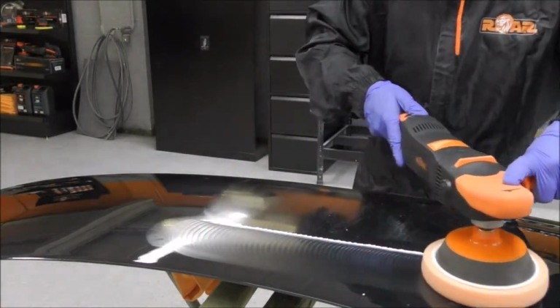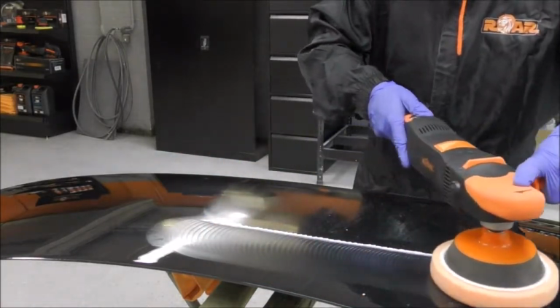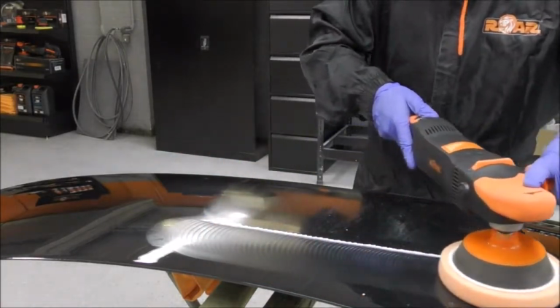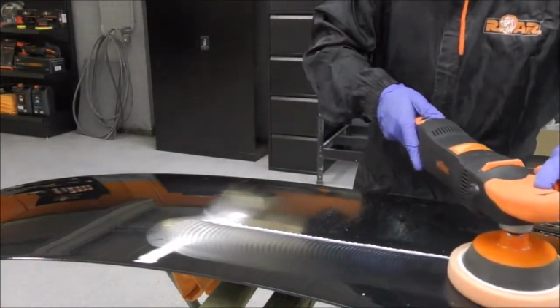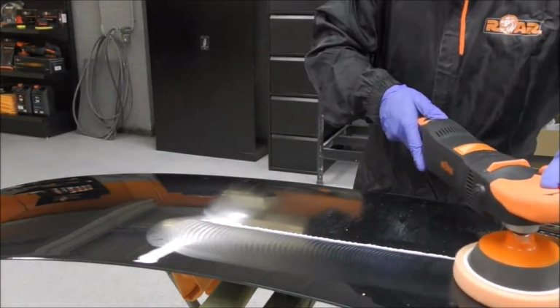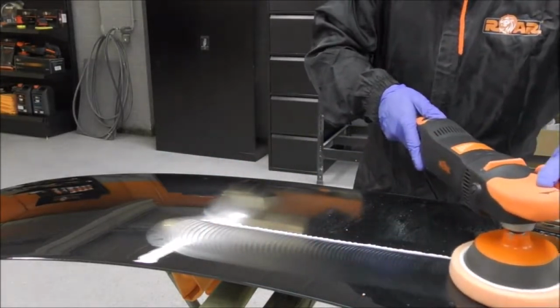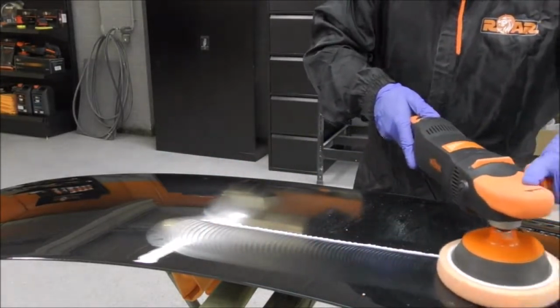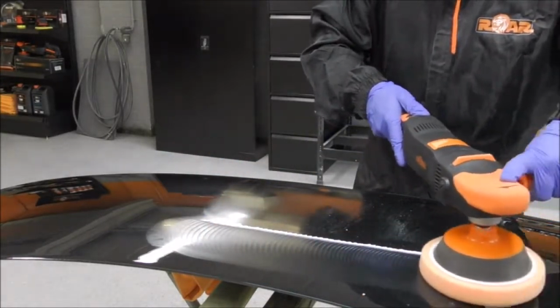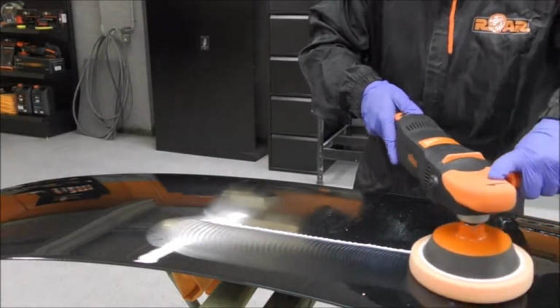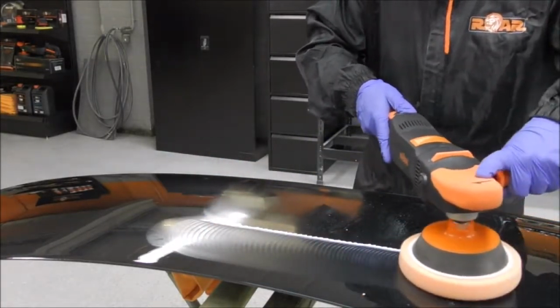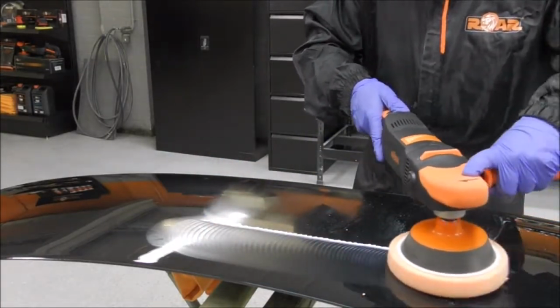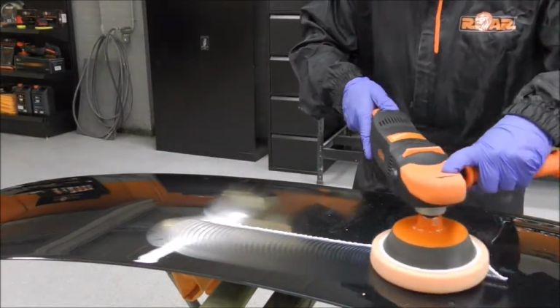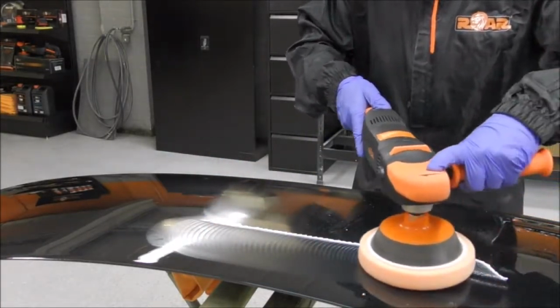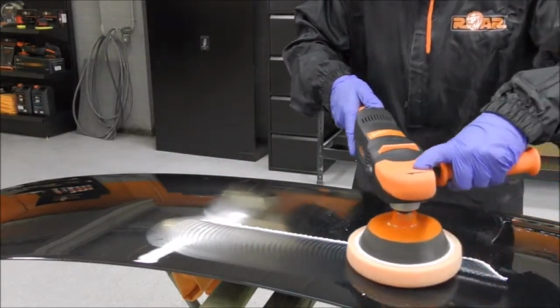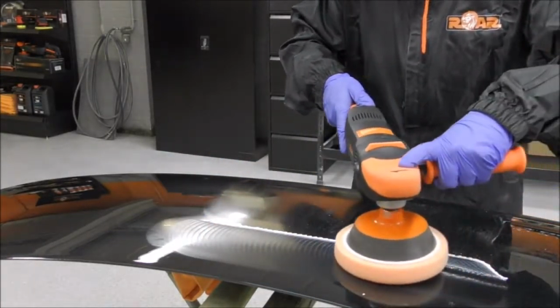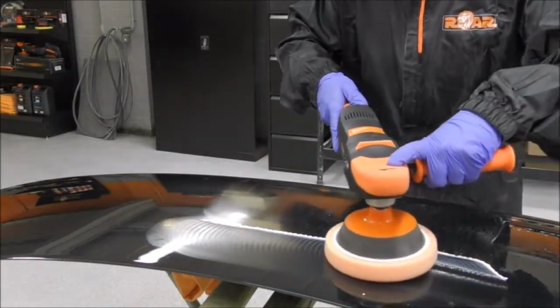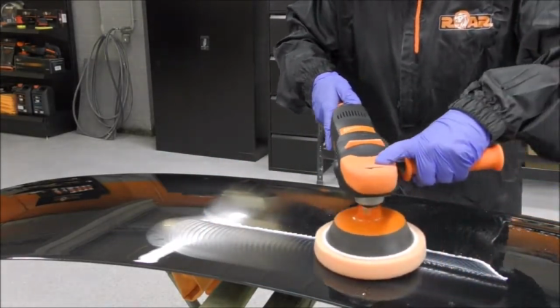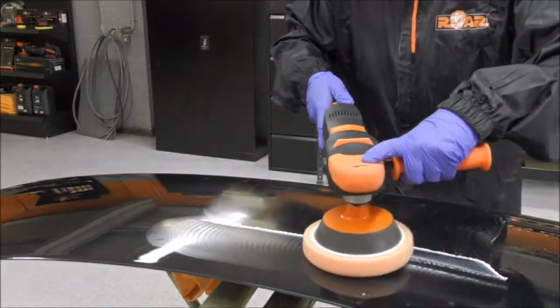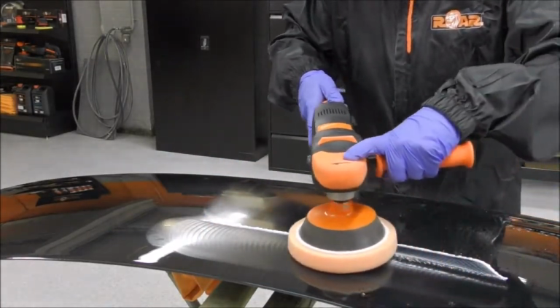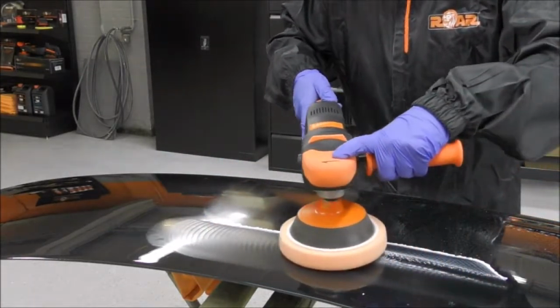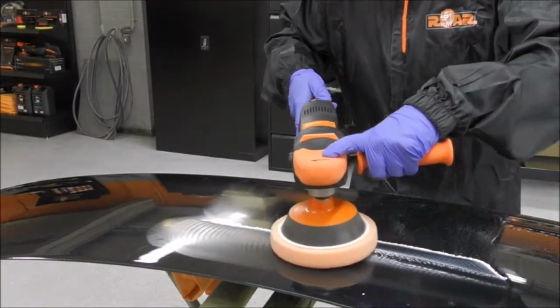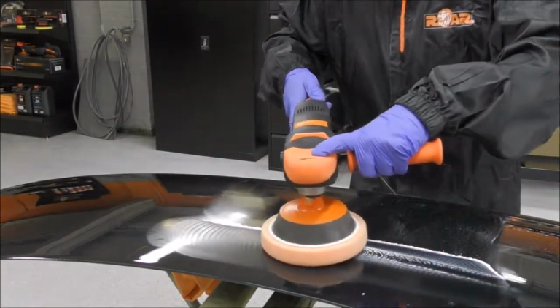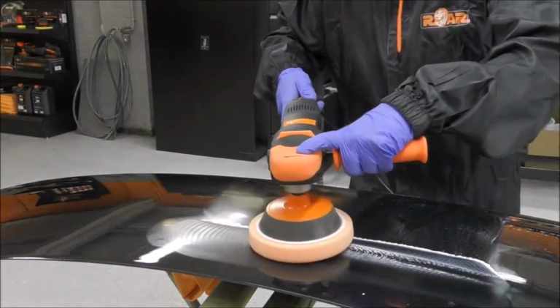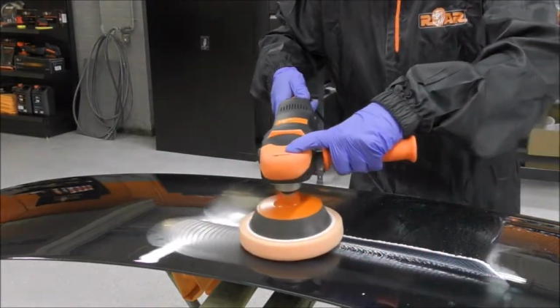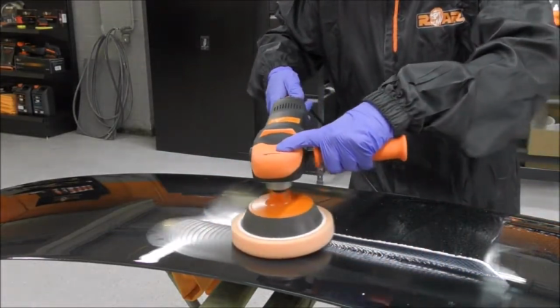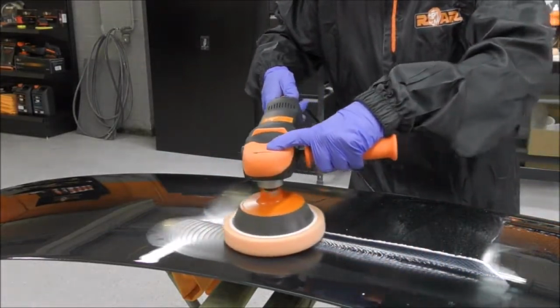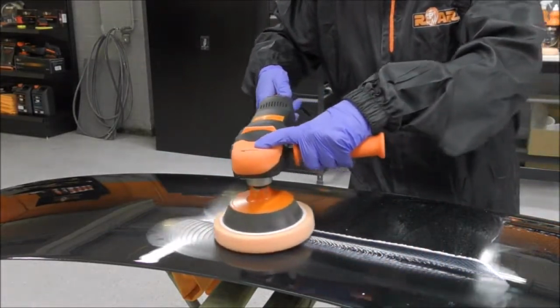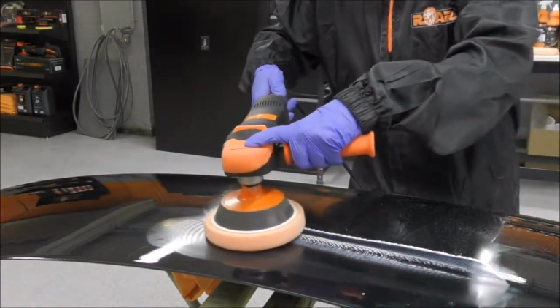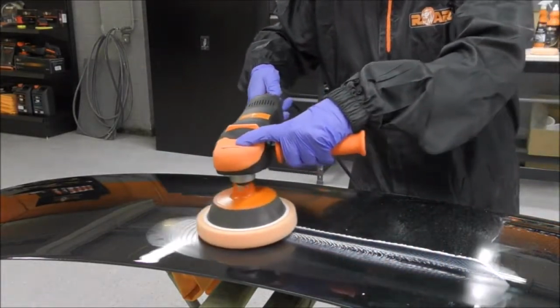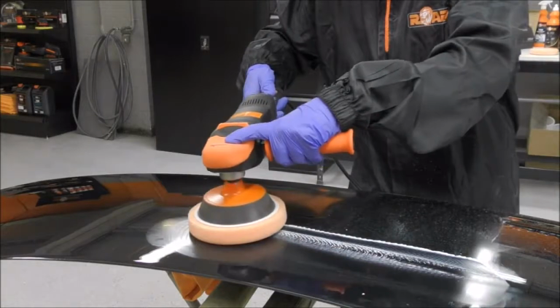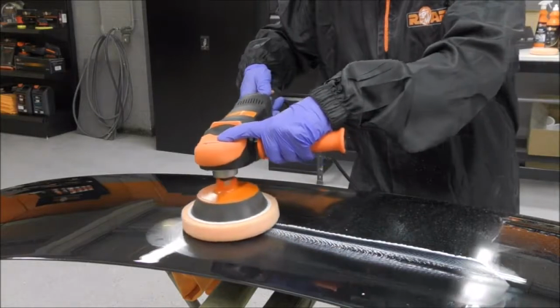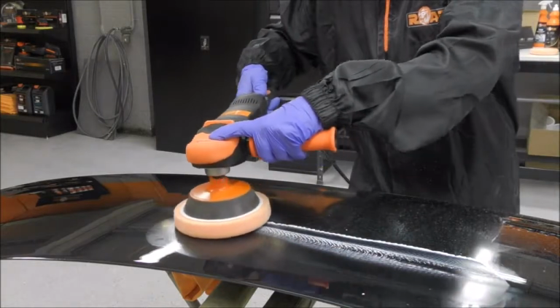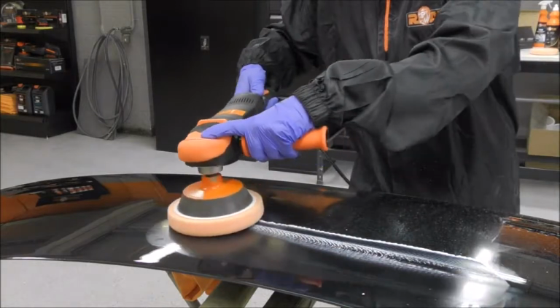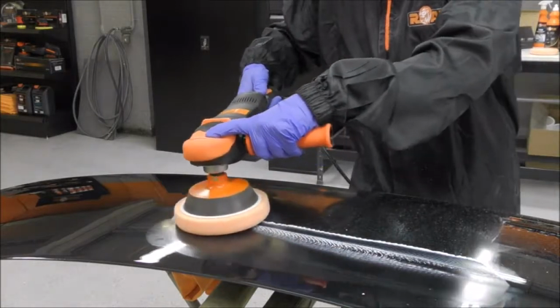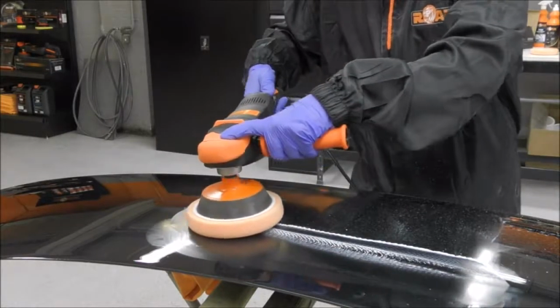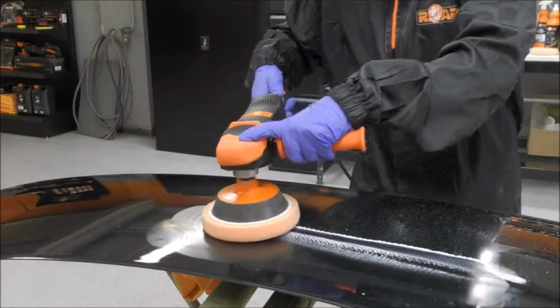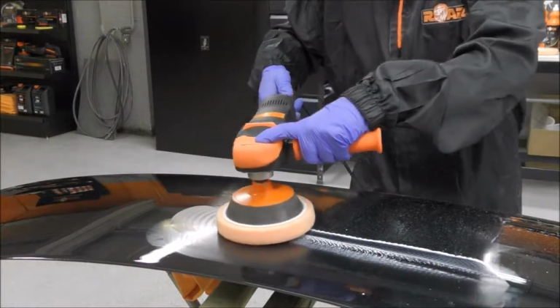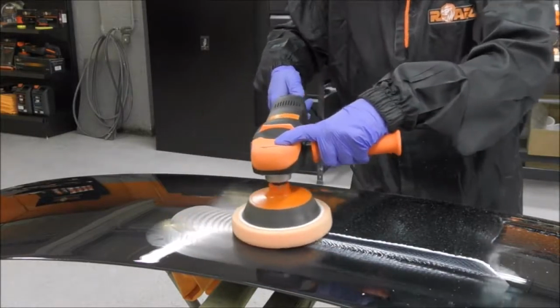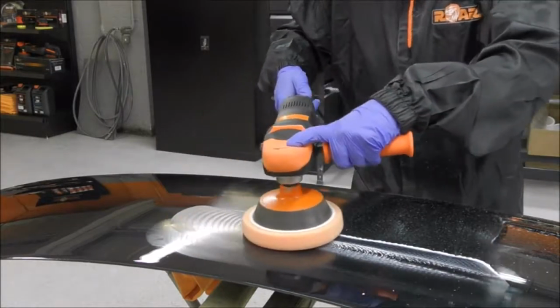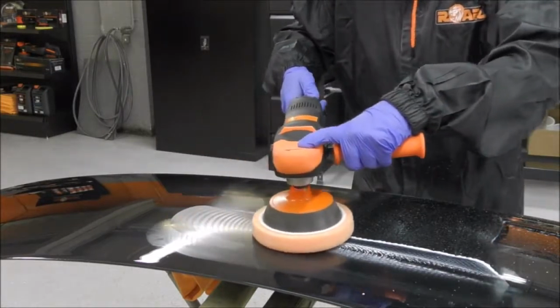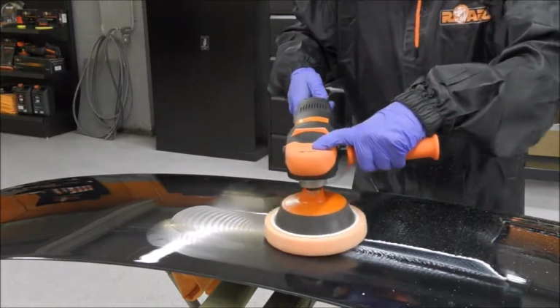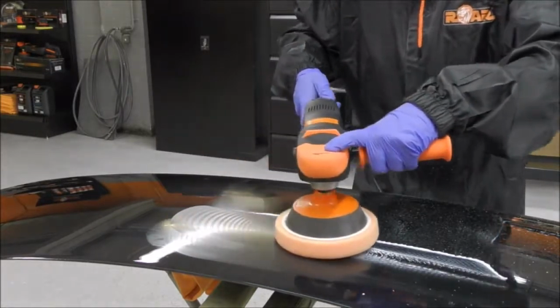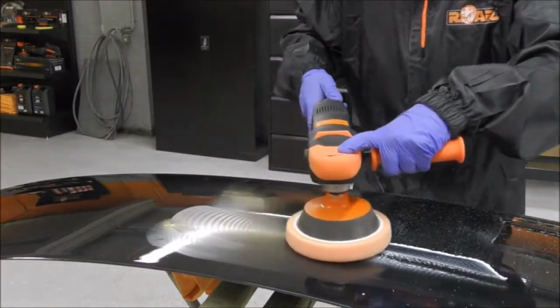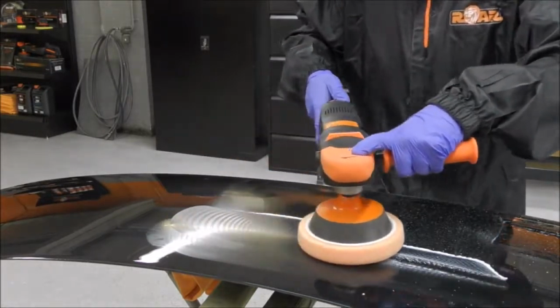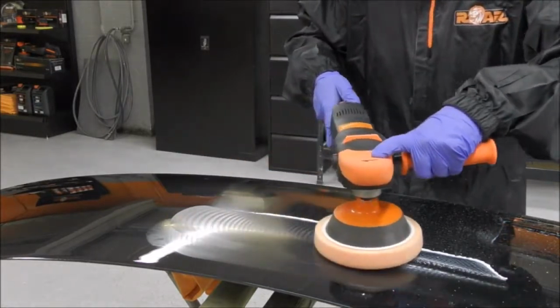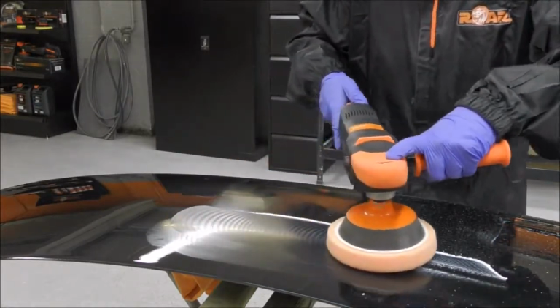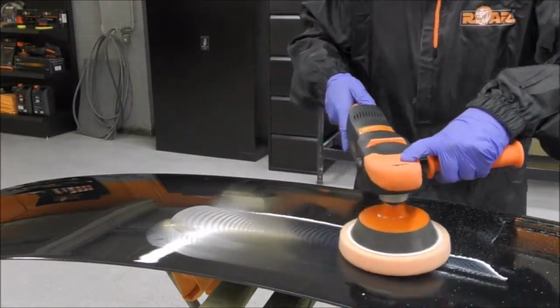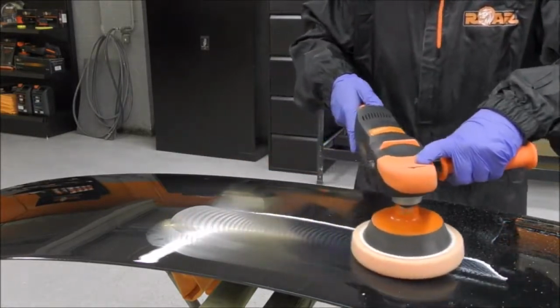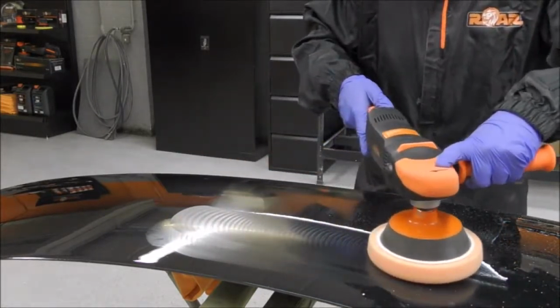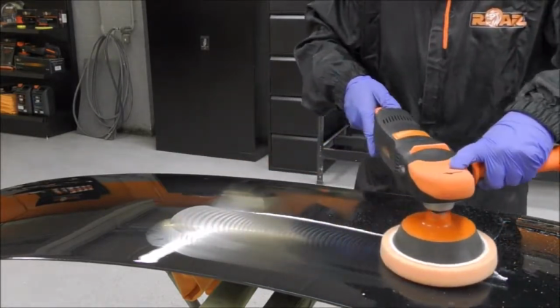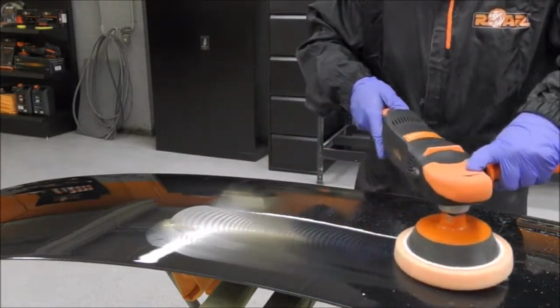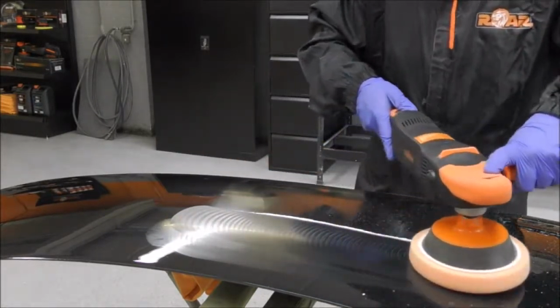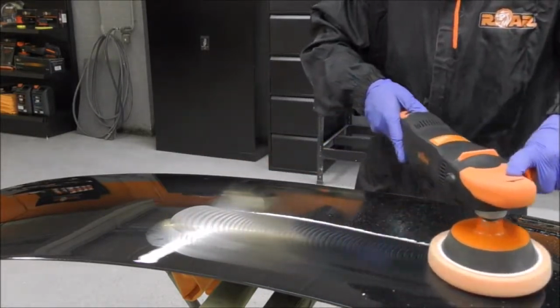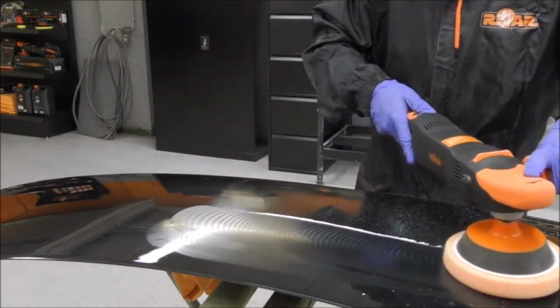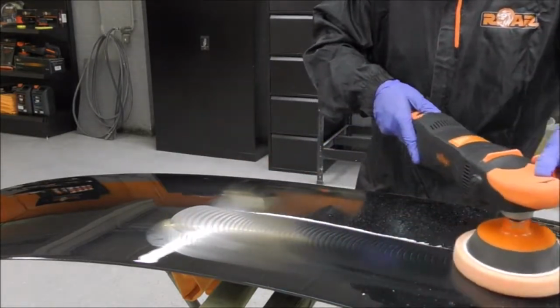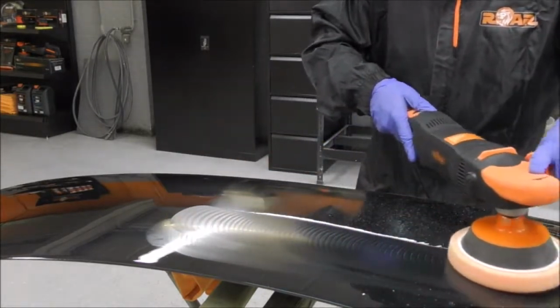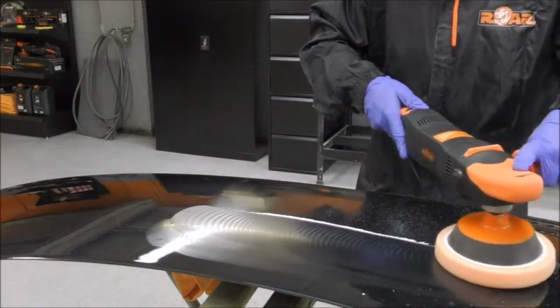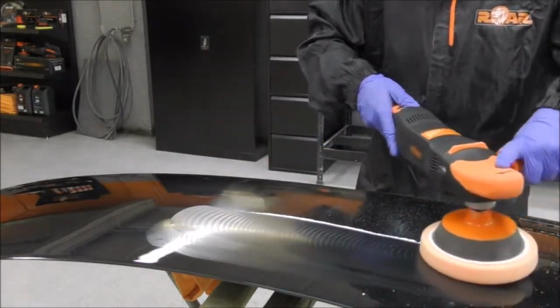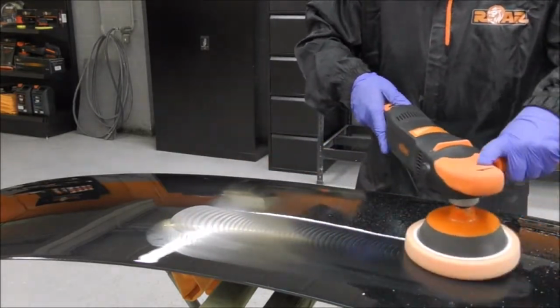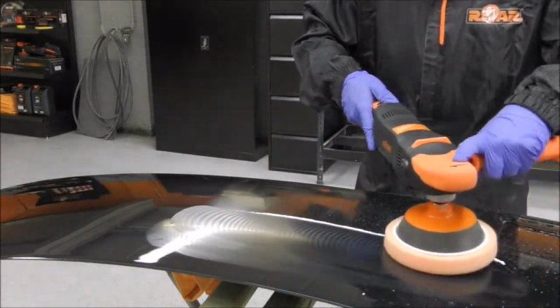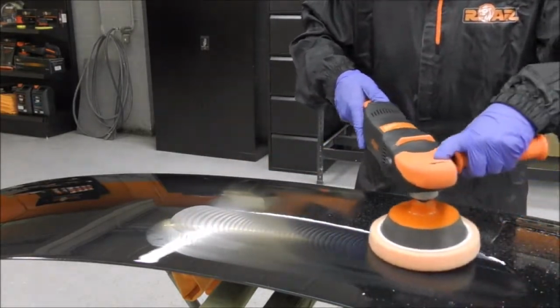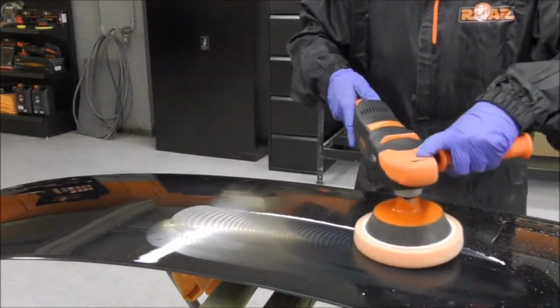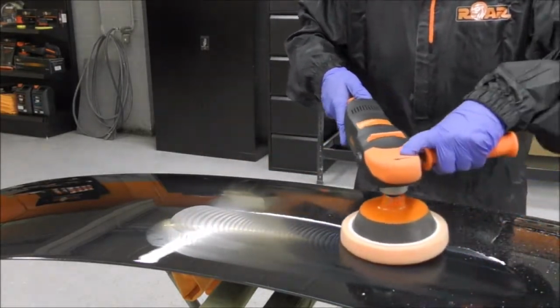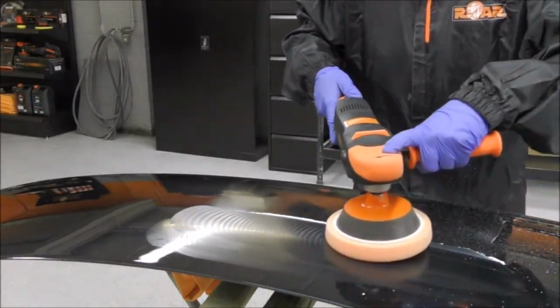The machine comes with a backing plate along with a spare set of carbon brushes and a 5 metre cable.